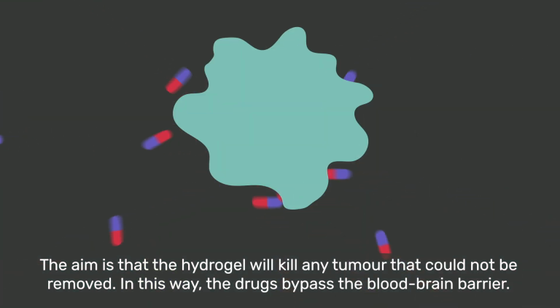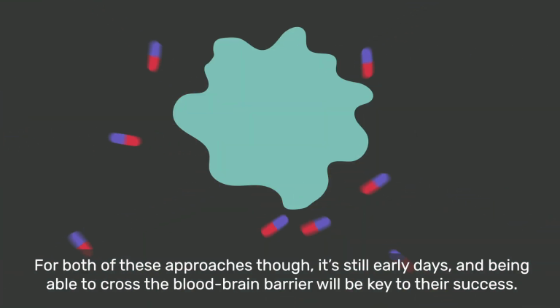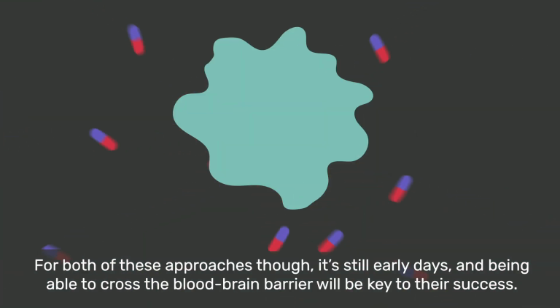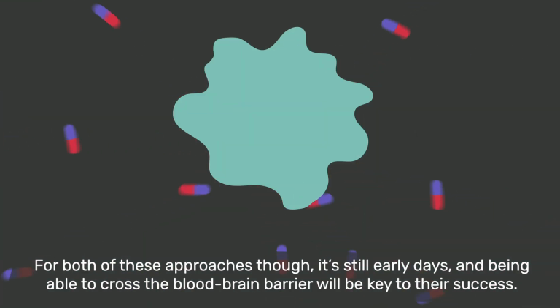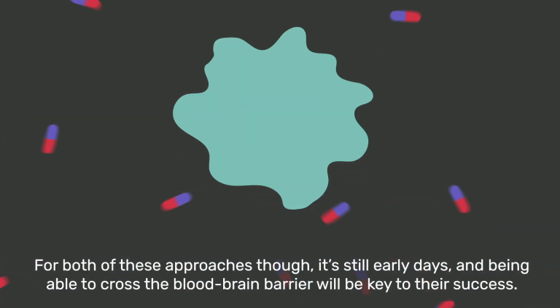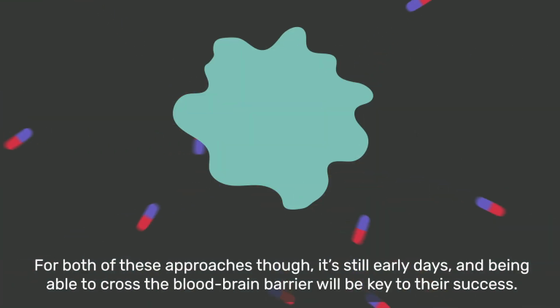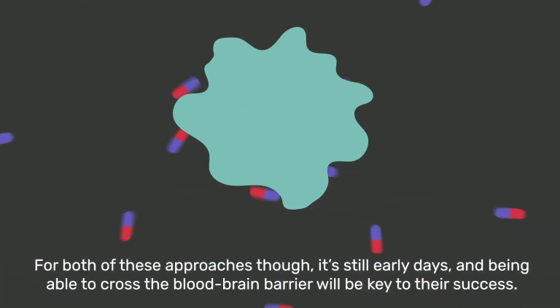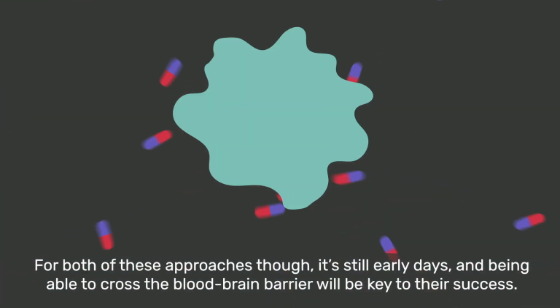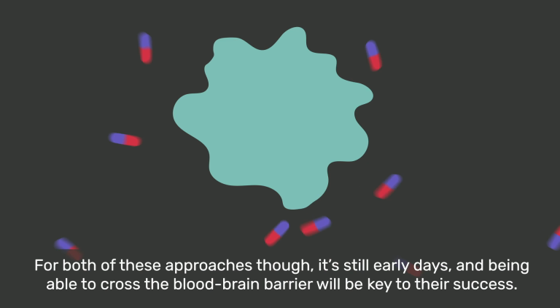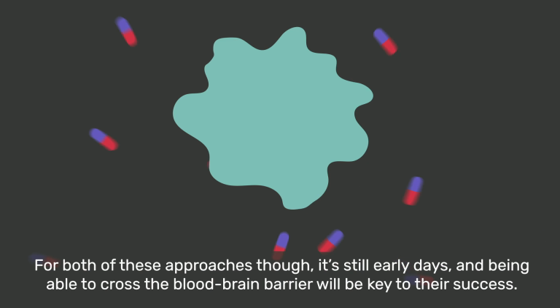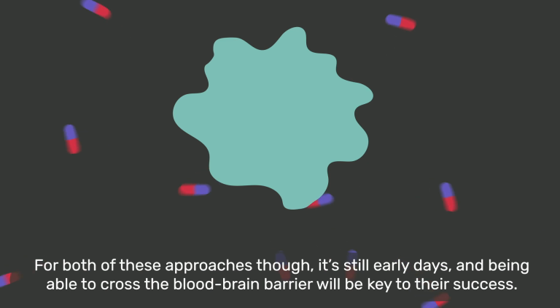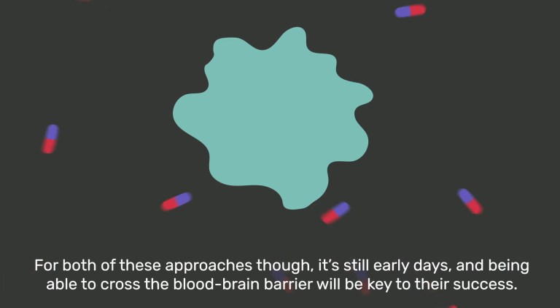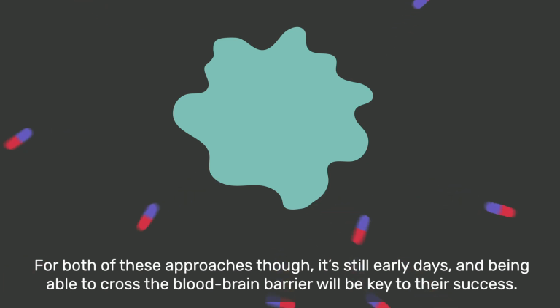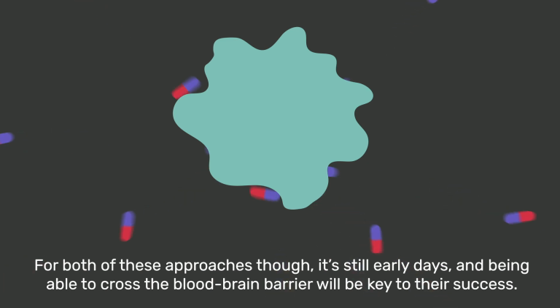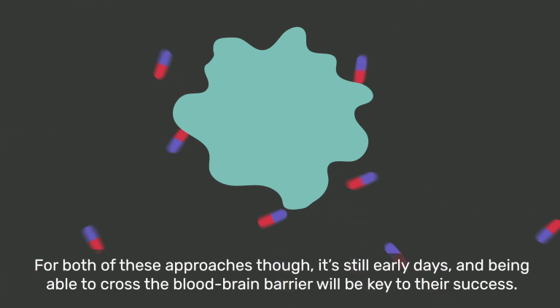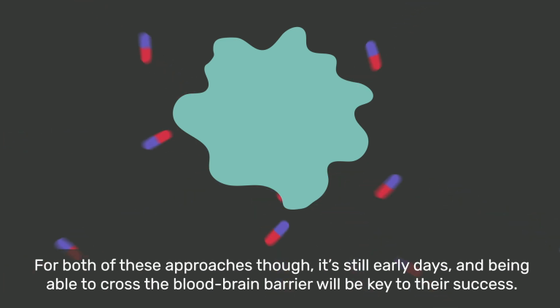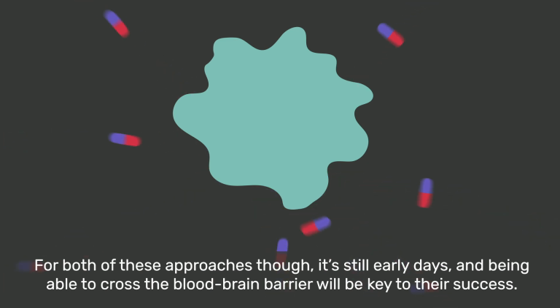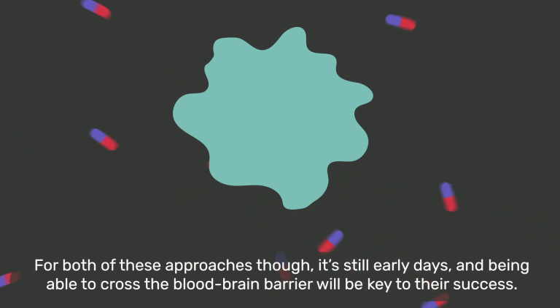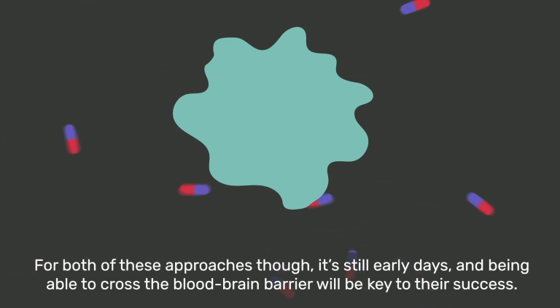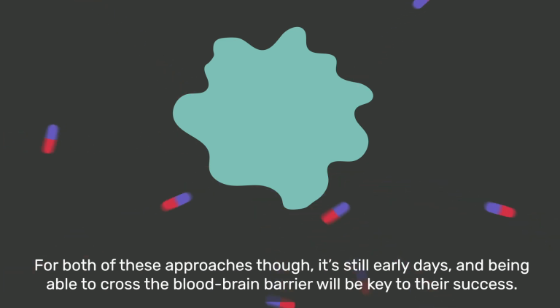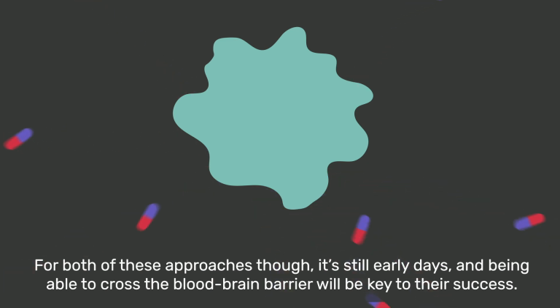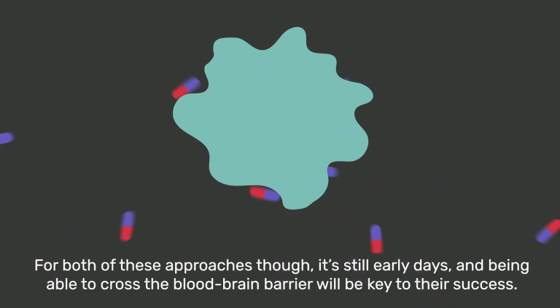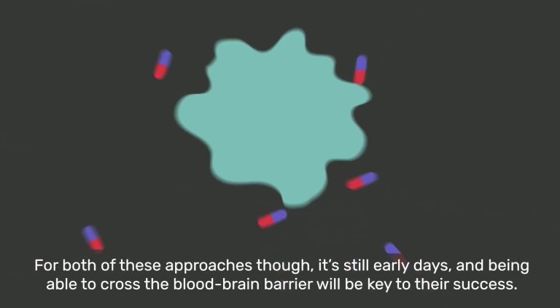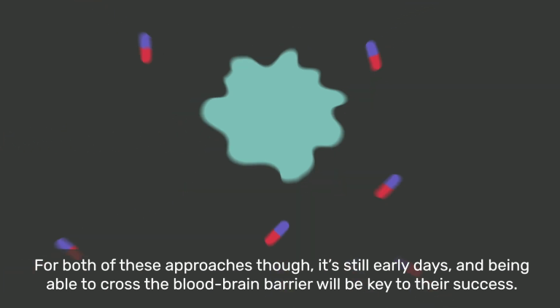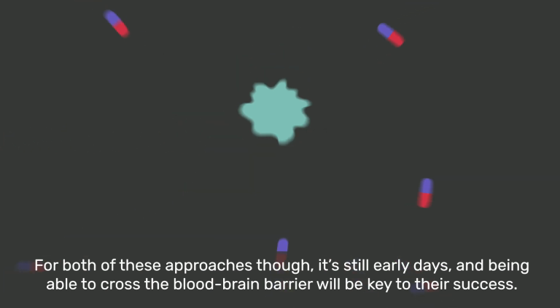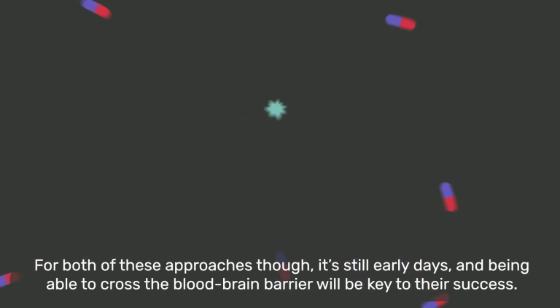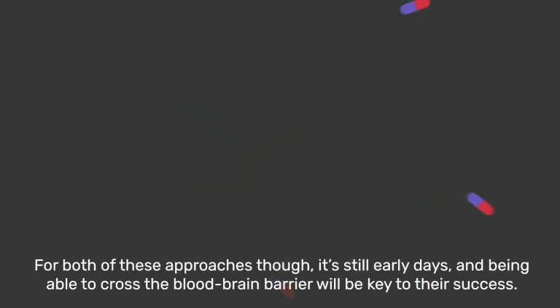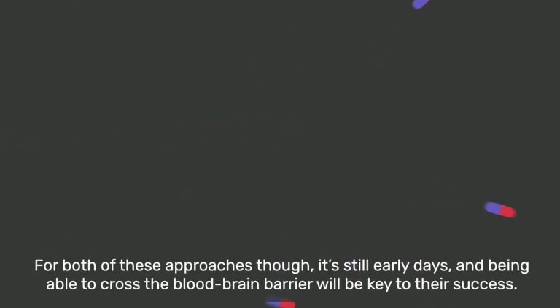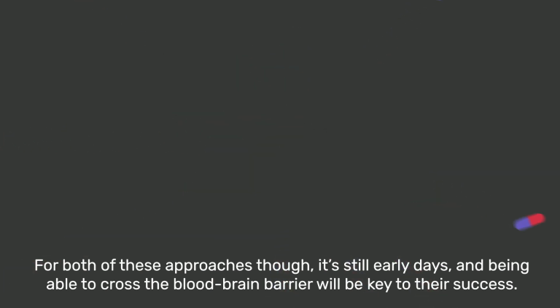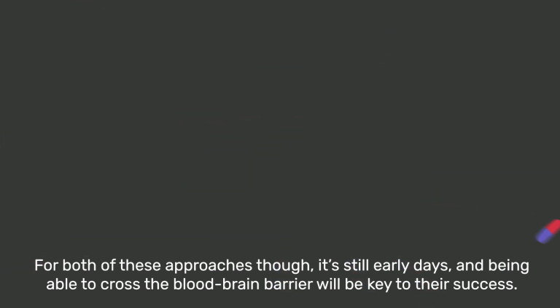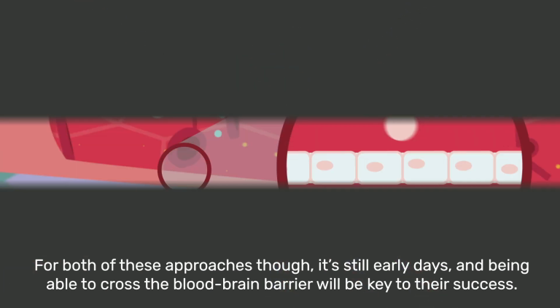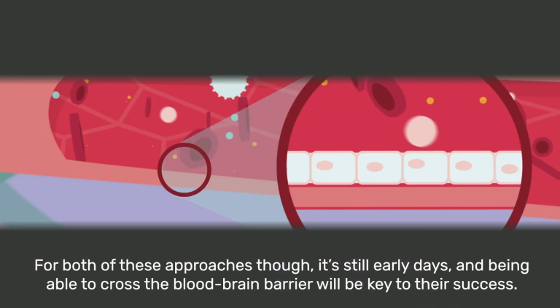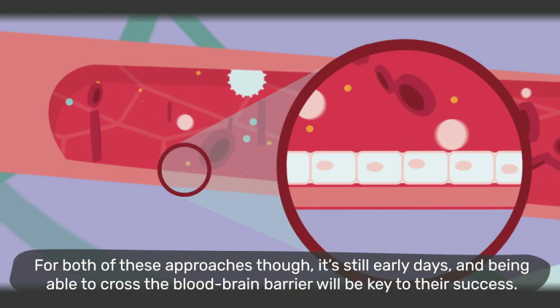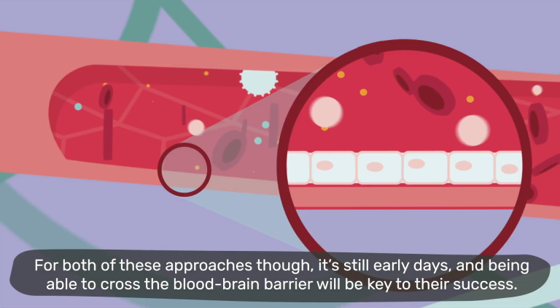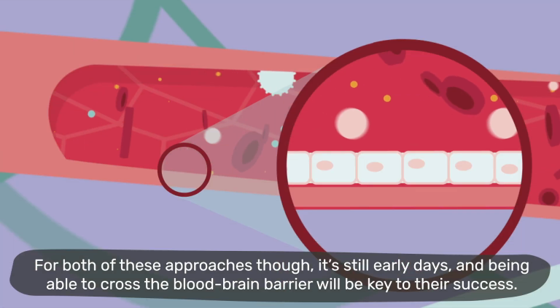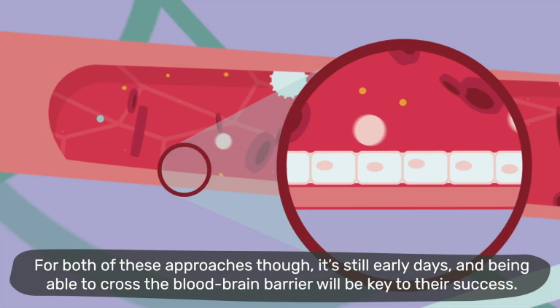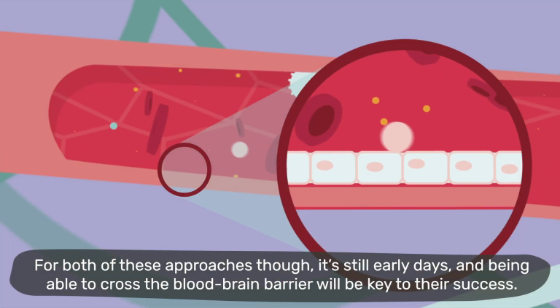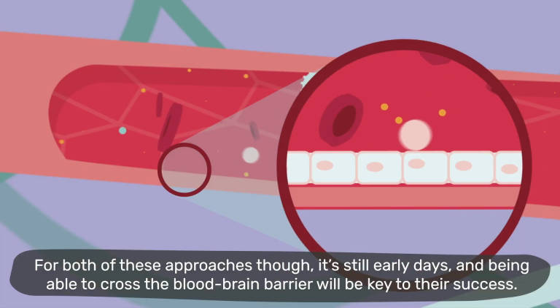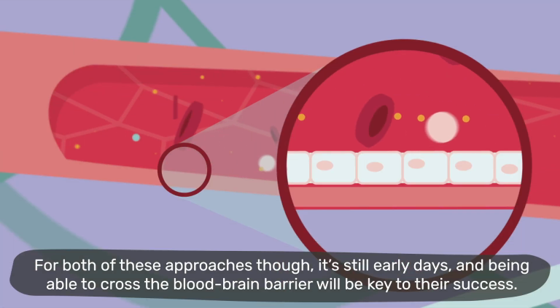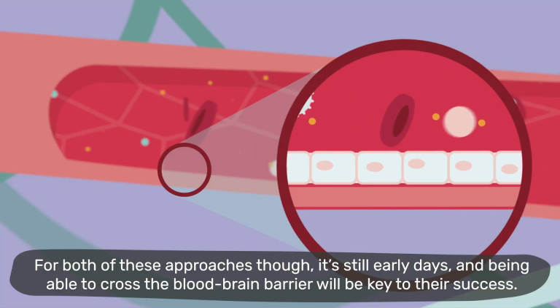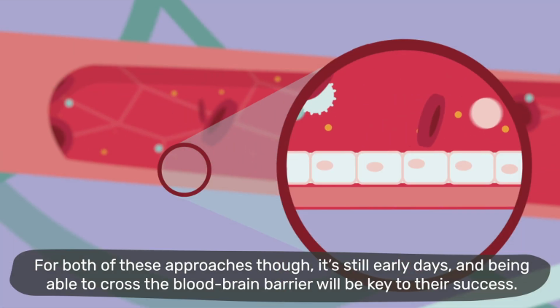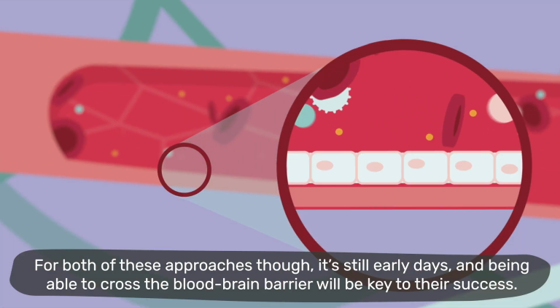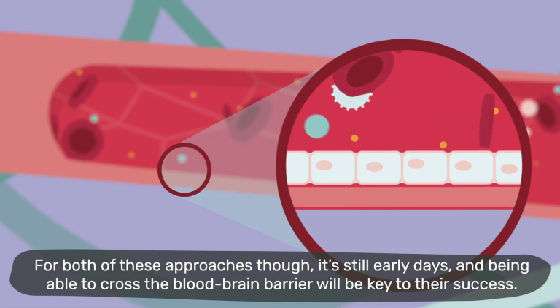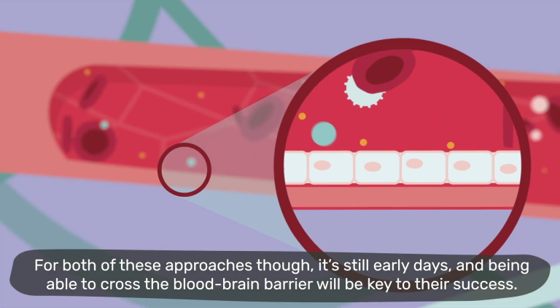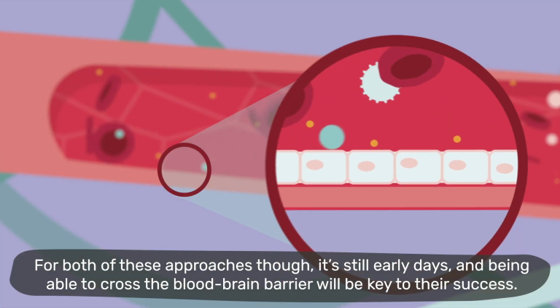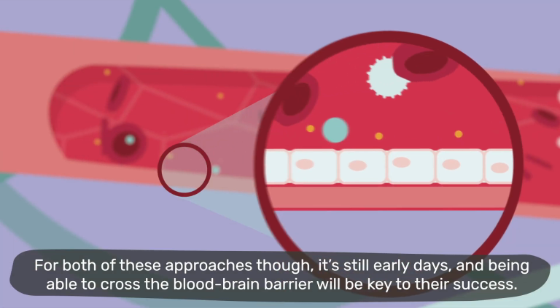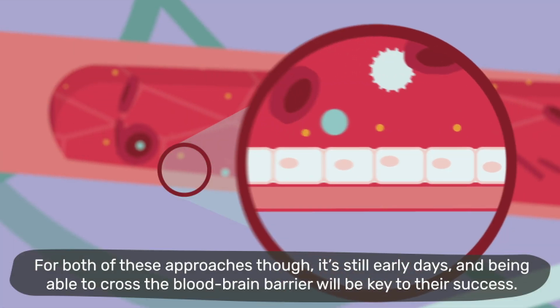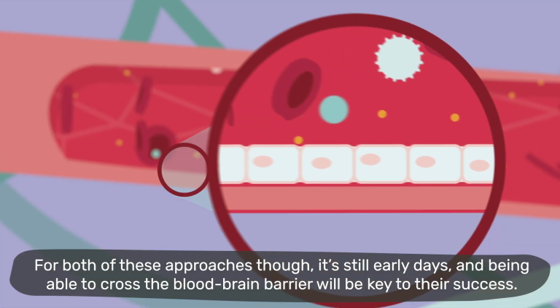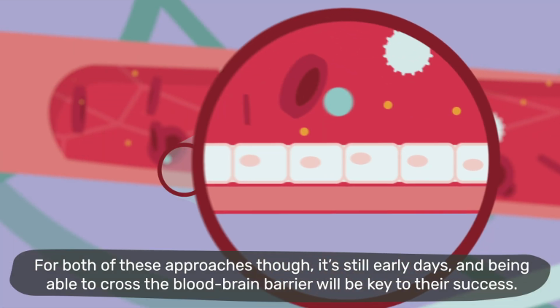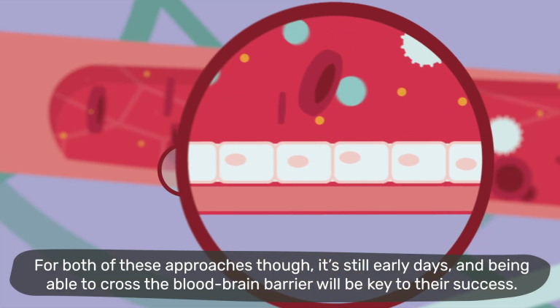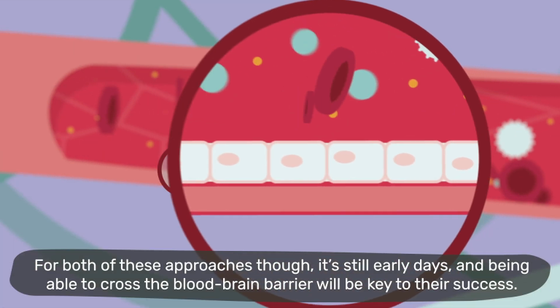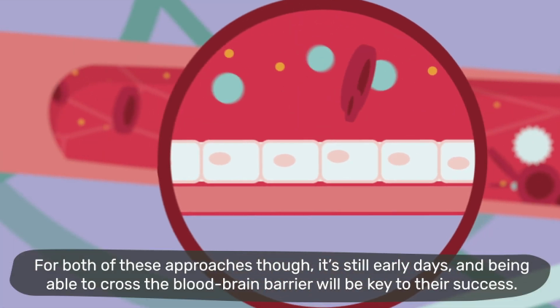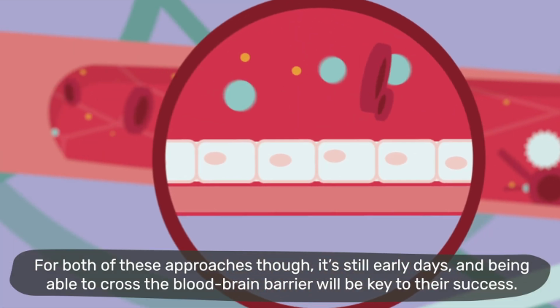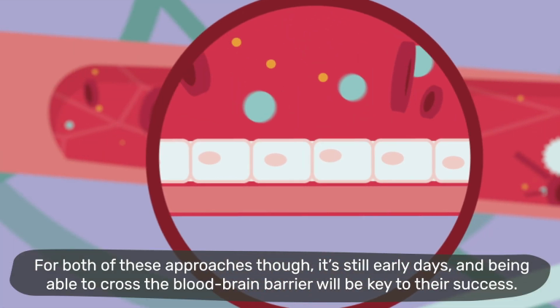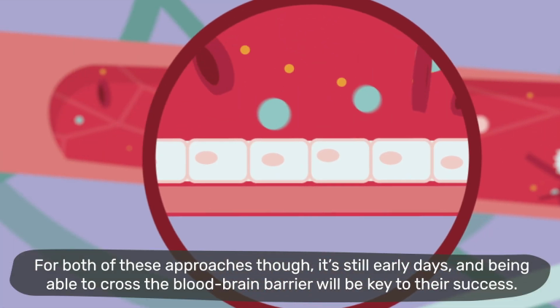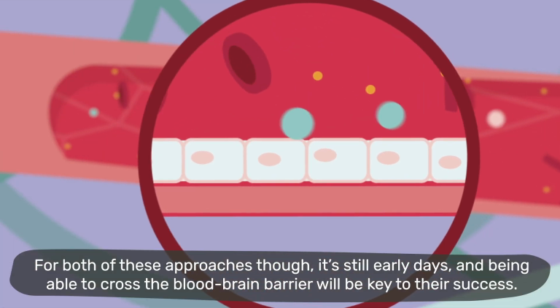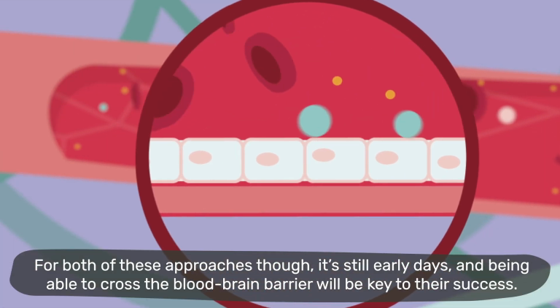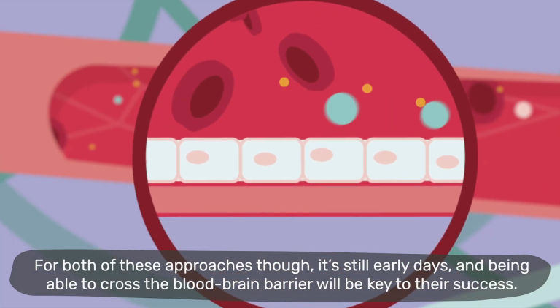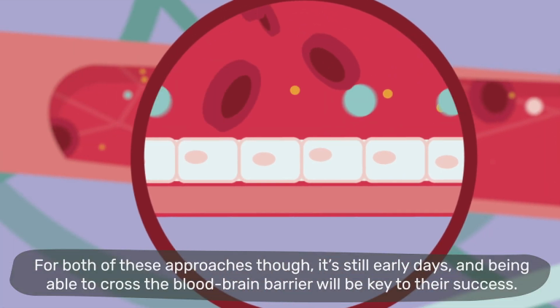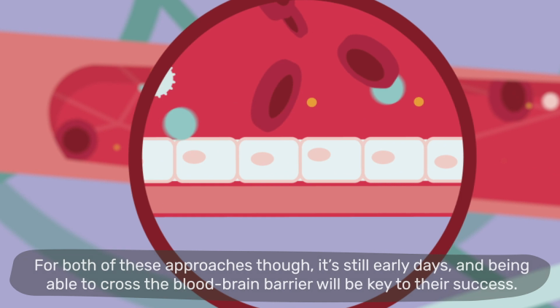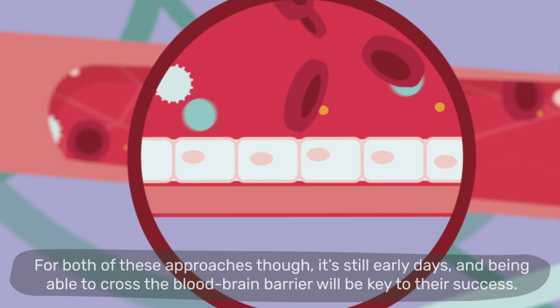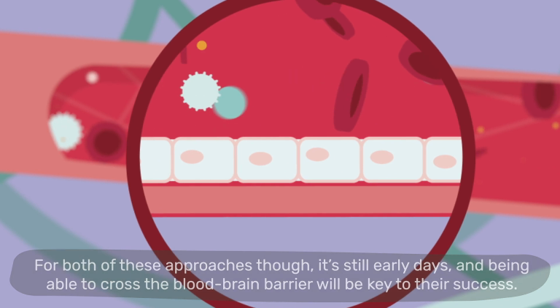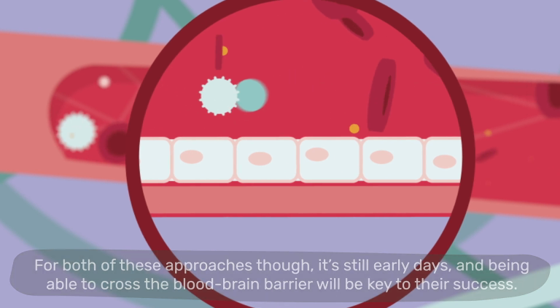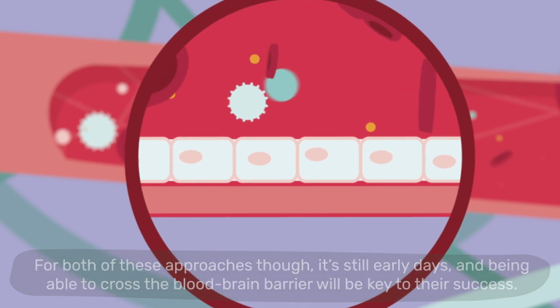For both of these approaches, it's still early days and being able to cross the blood-brain barrier will be key to their success.